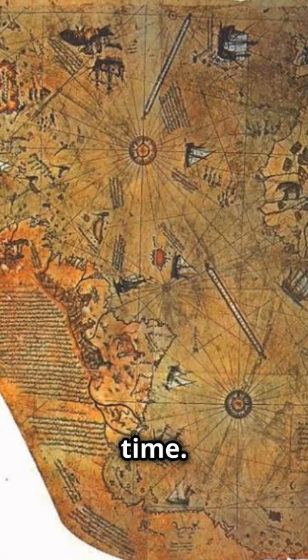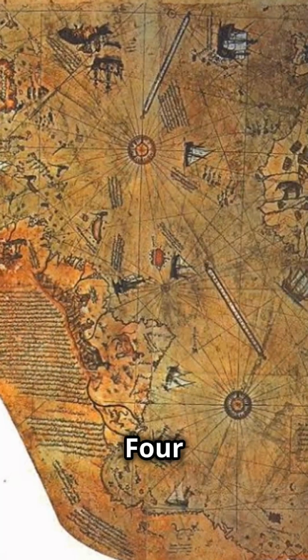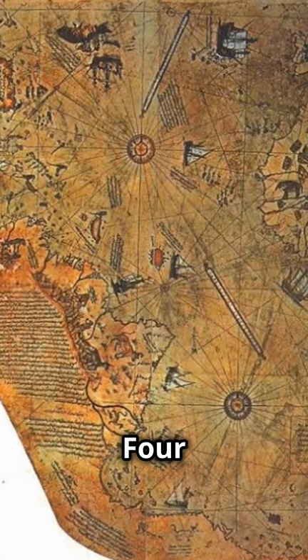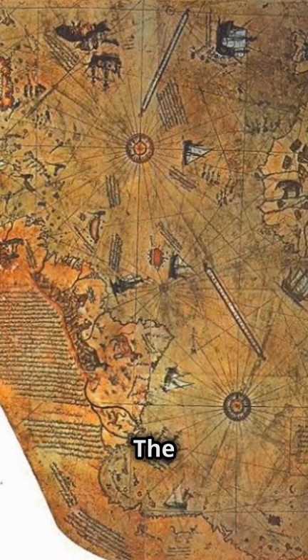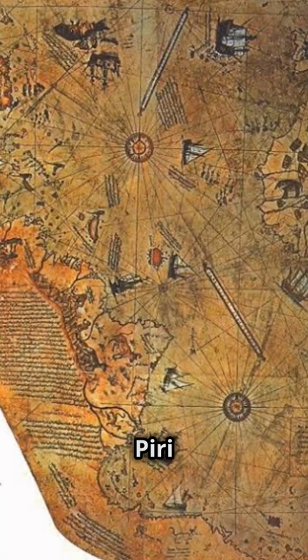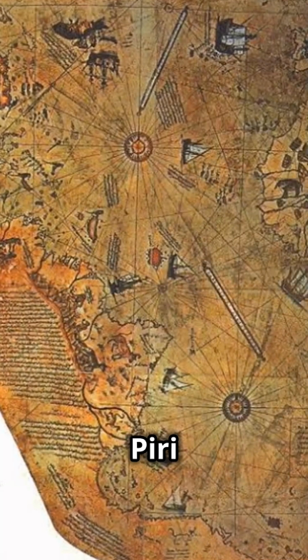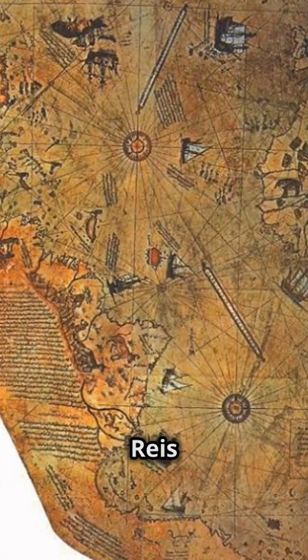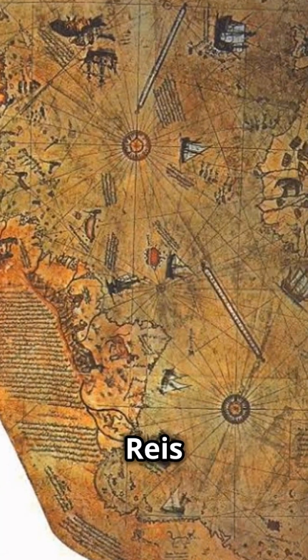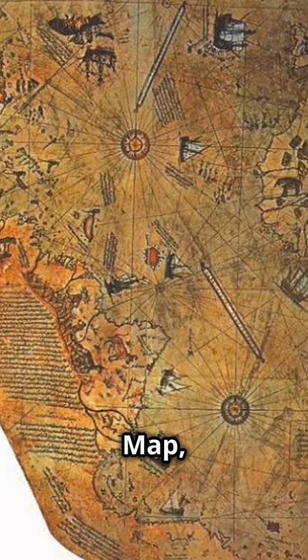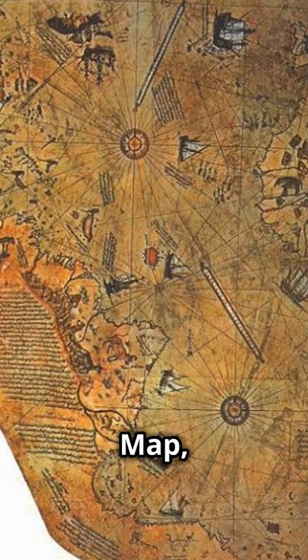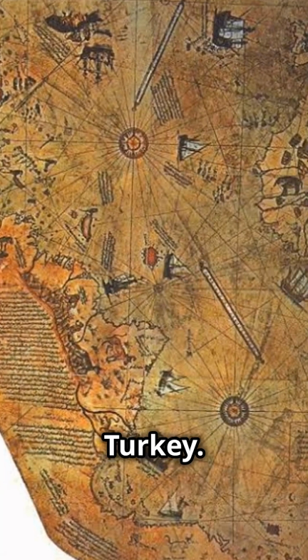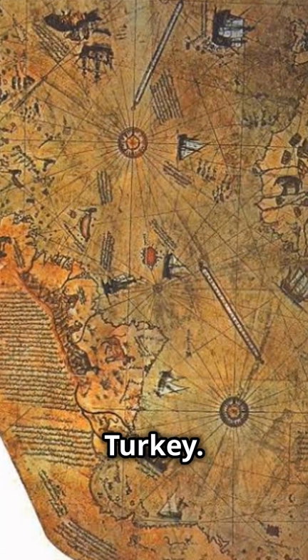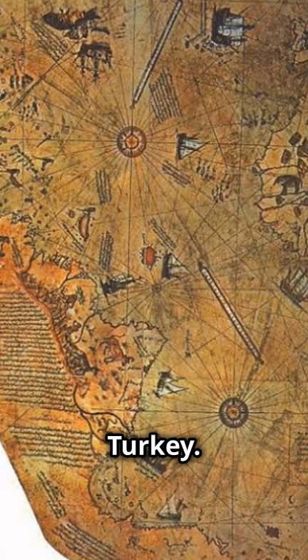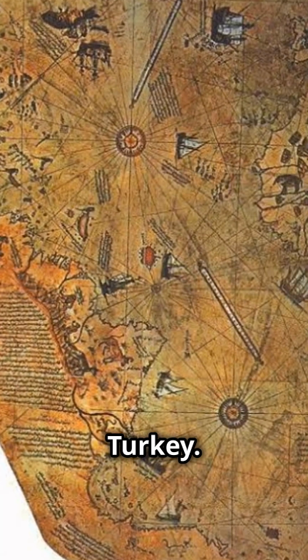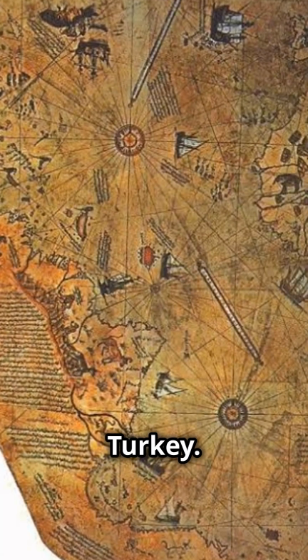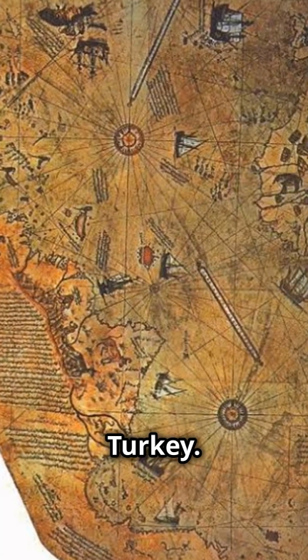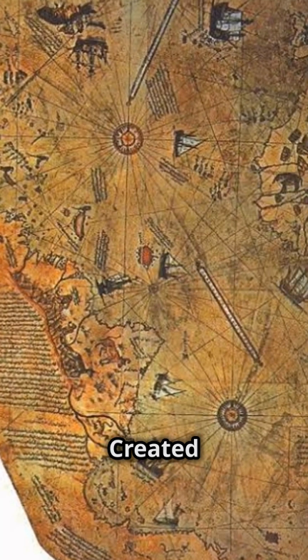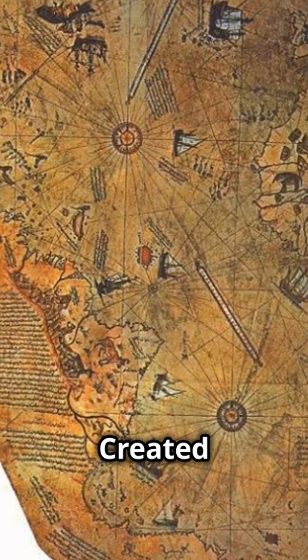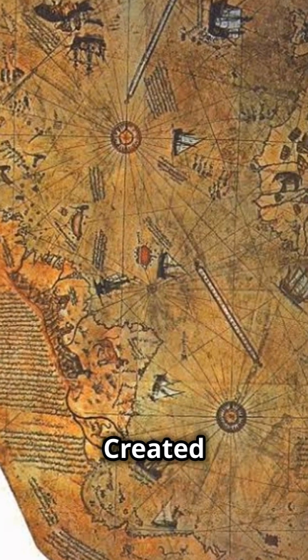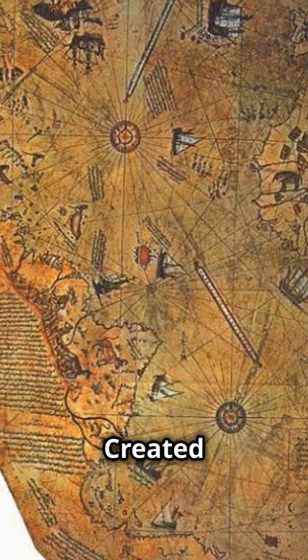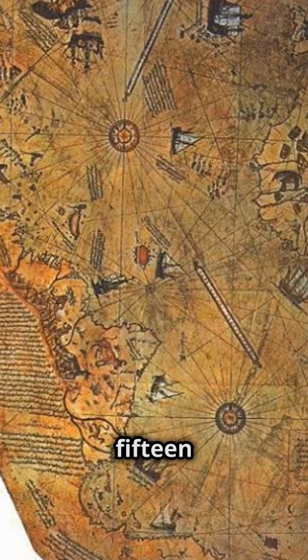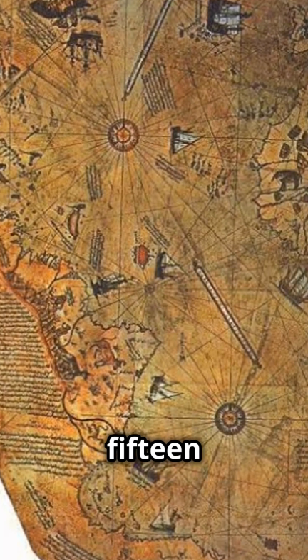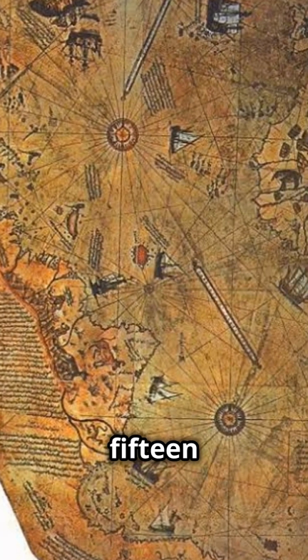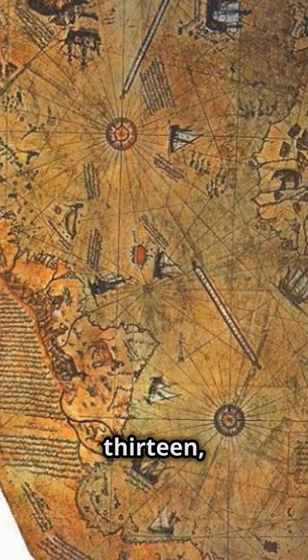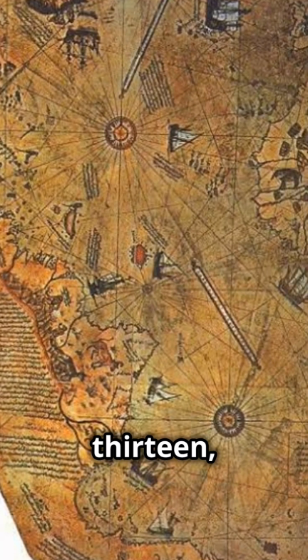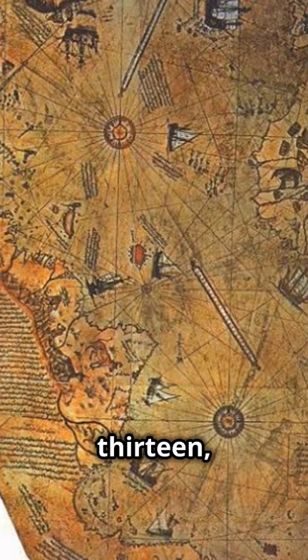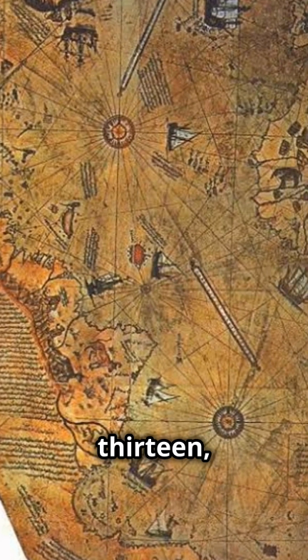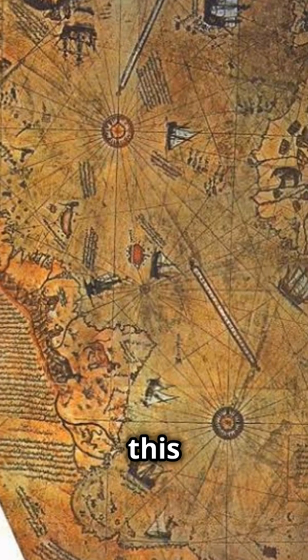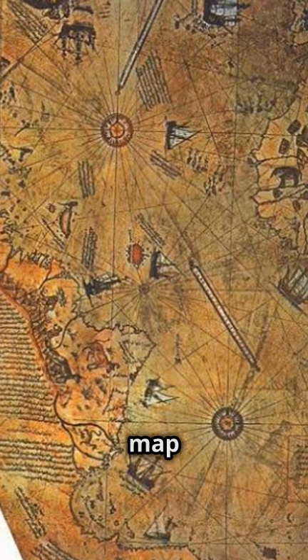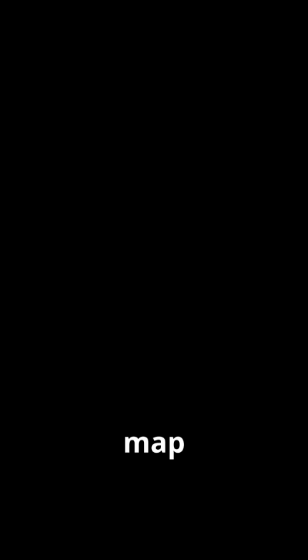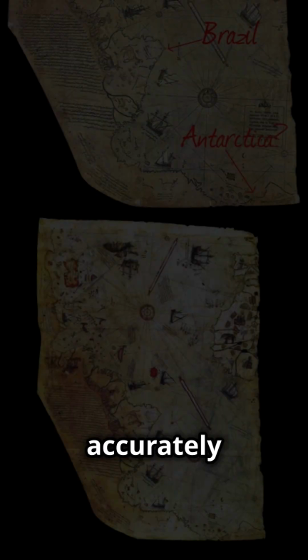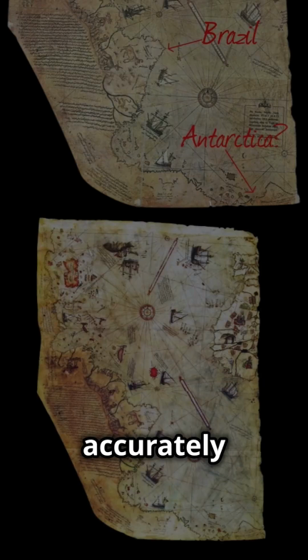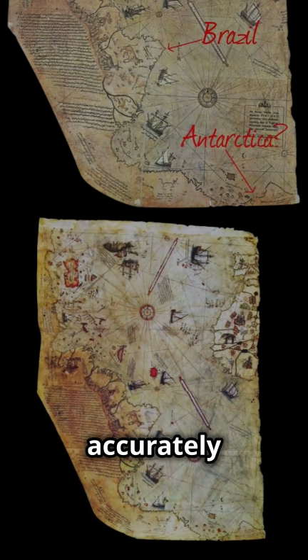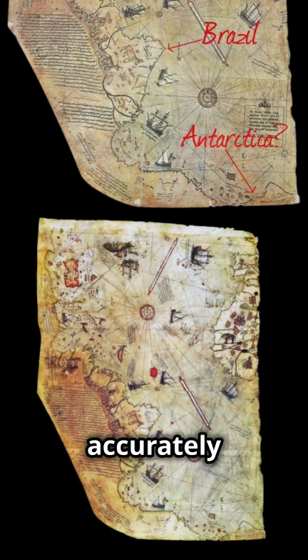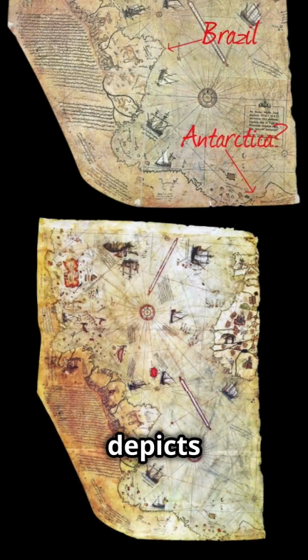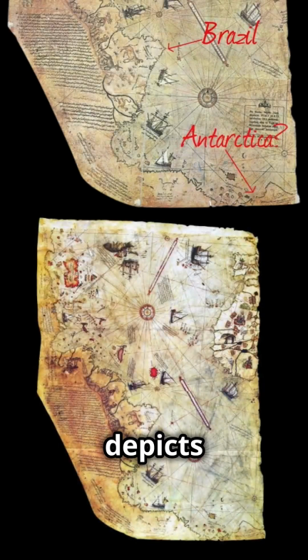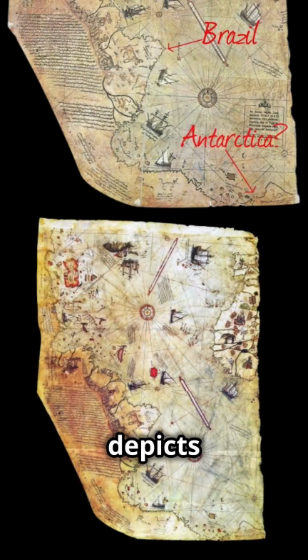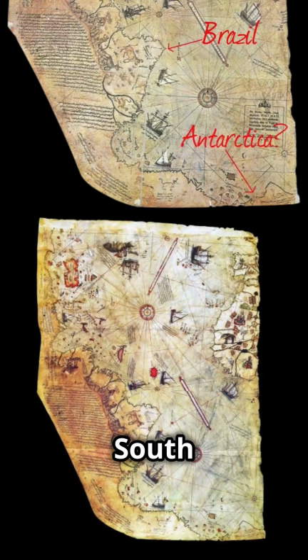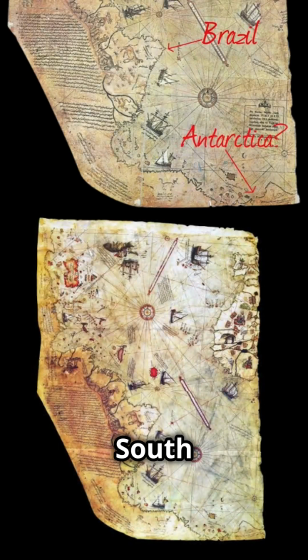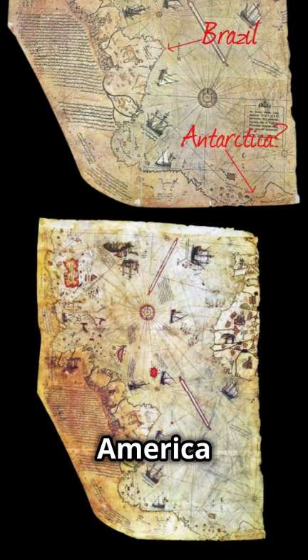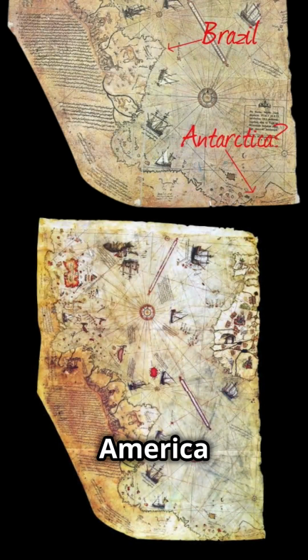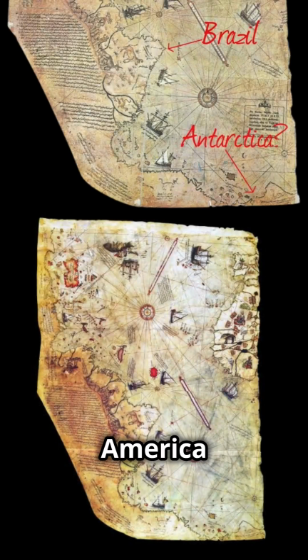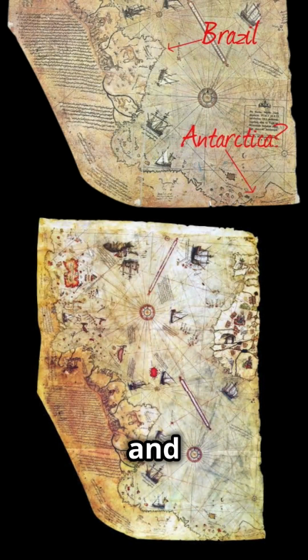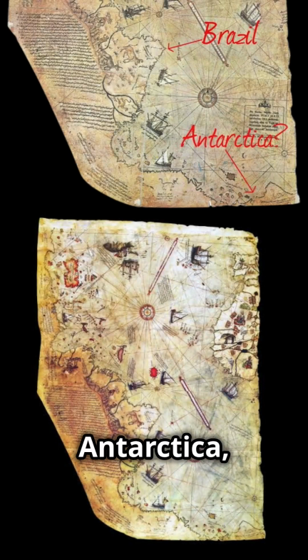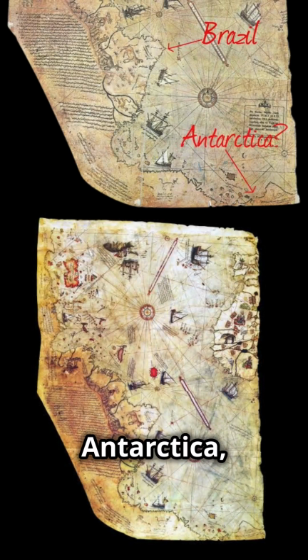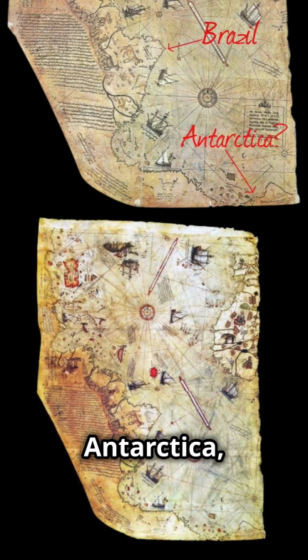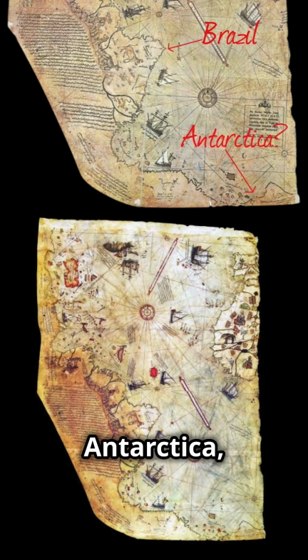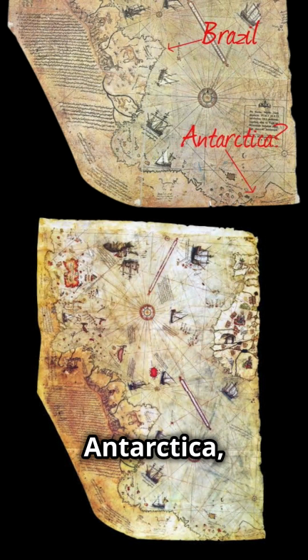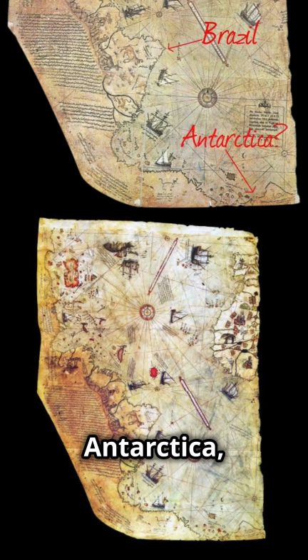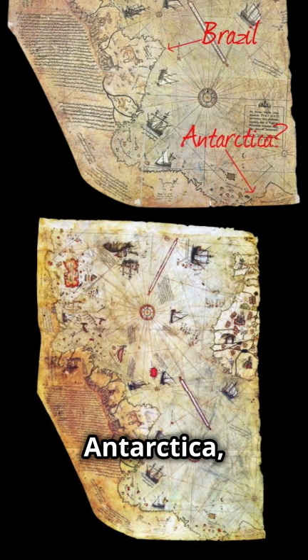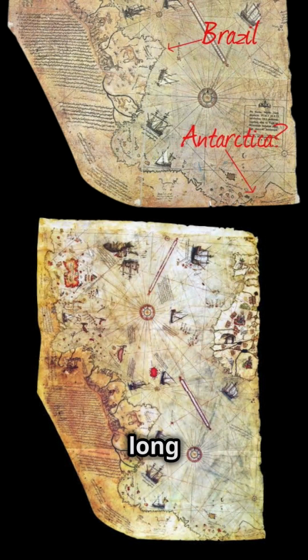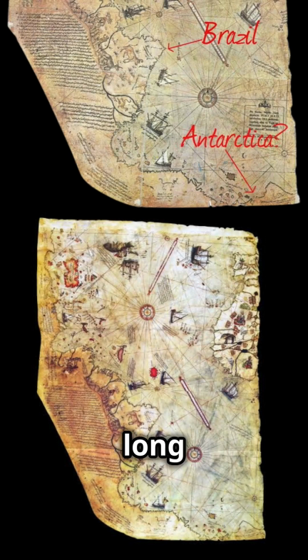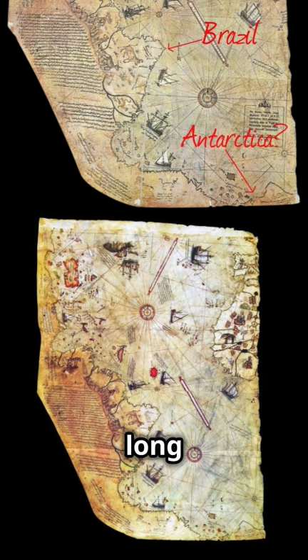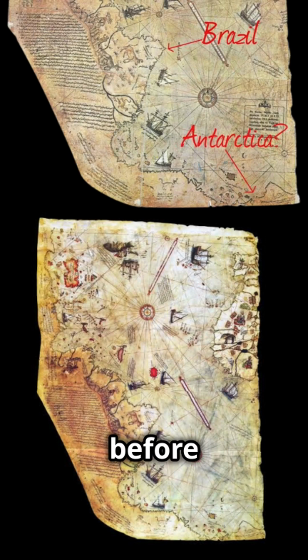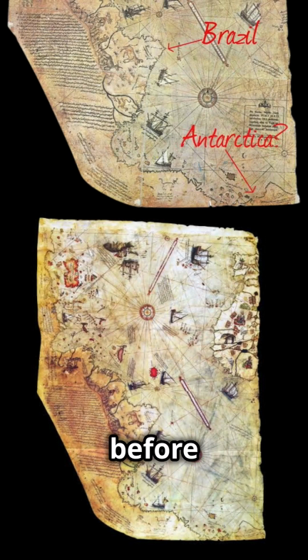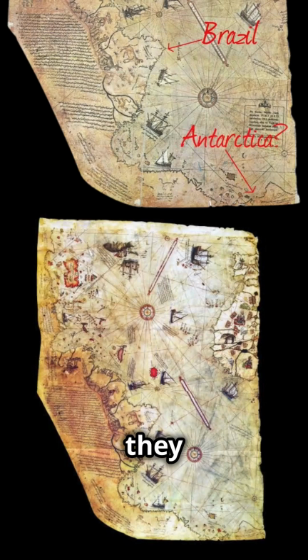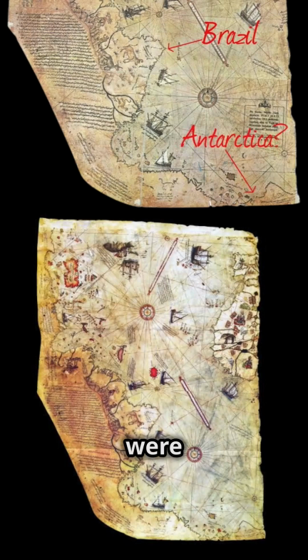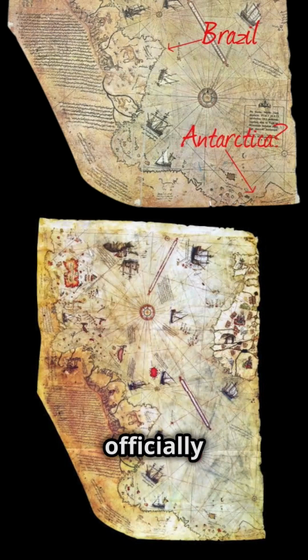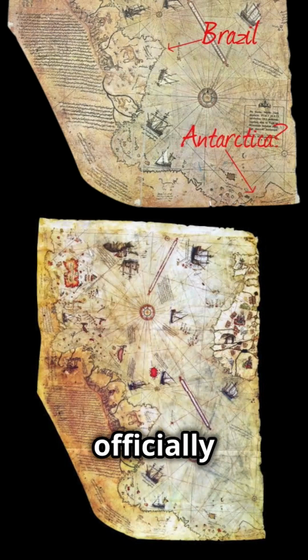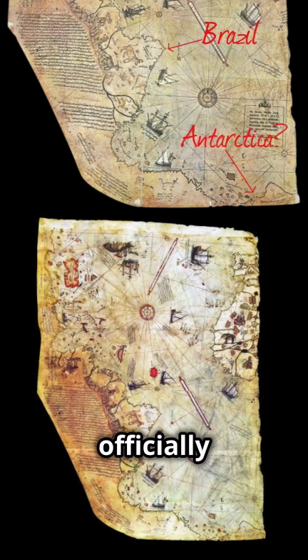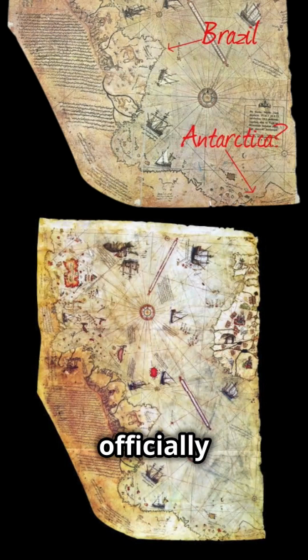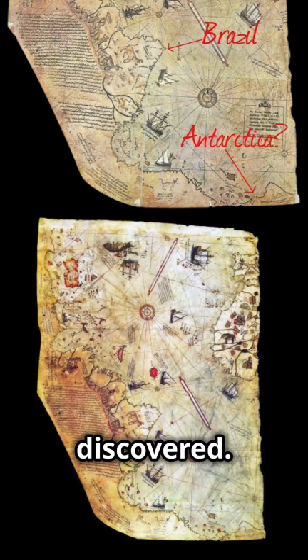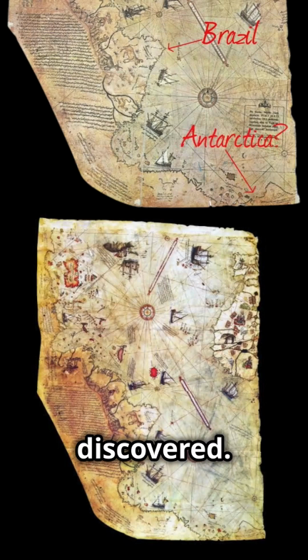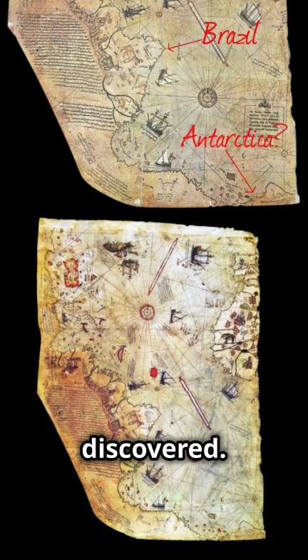4. The Piri Reis map, Turkey. Created in 1513, this map accurately depicts South America and Antarctica, long before they were officially discovered.